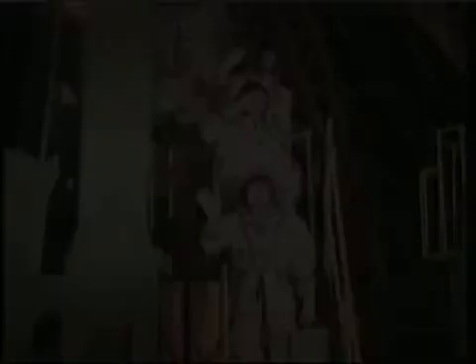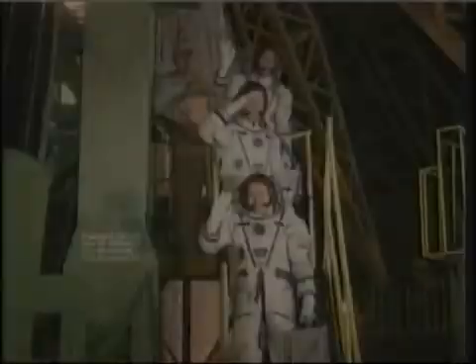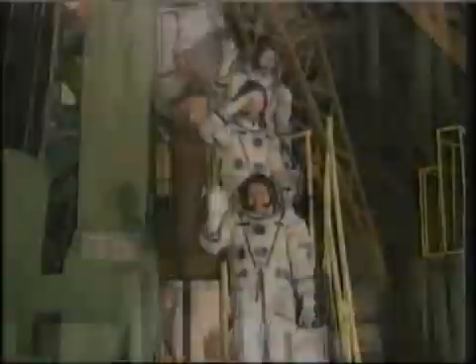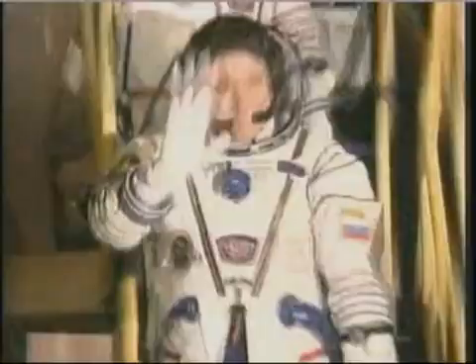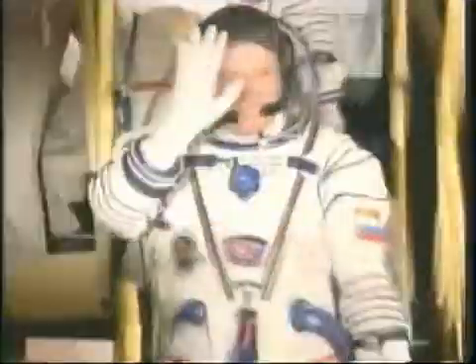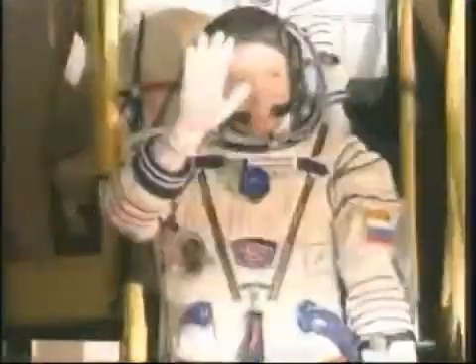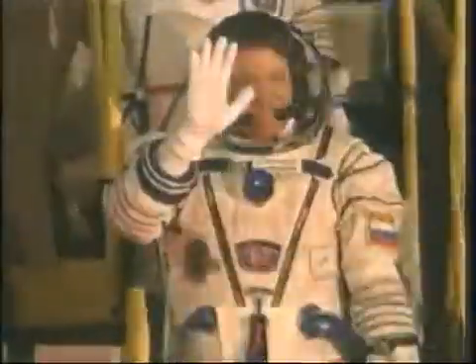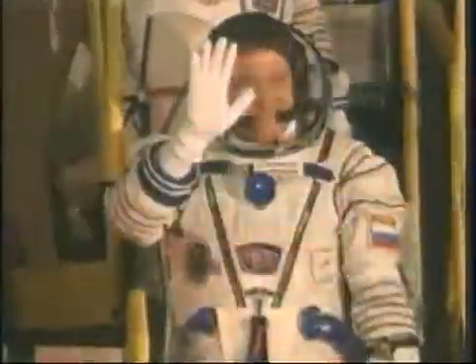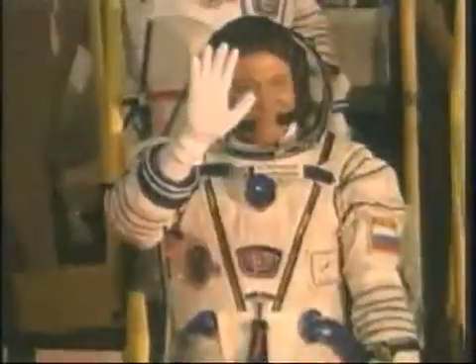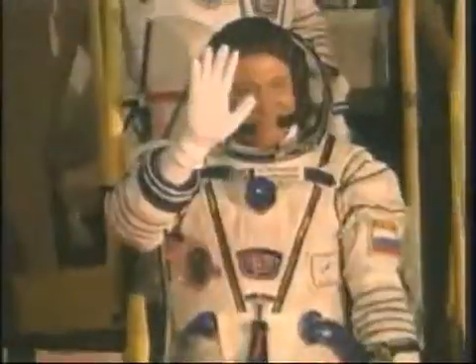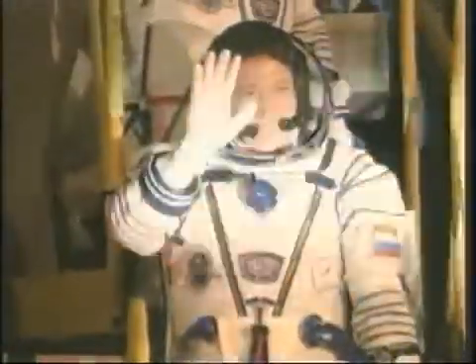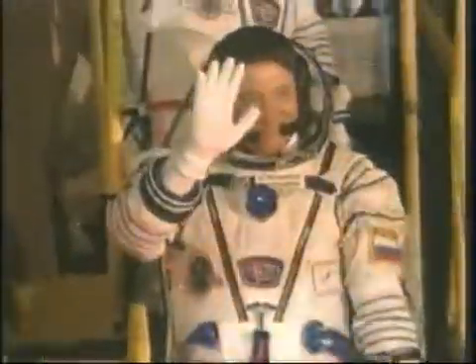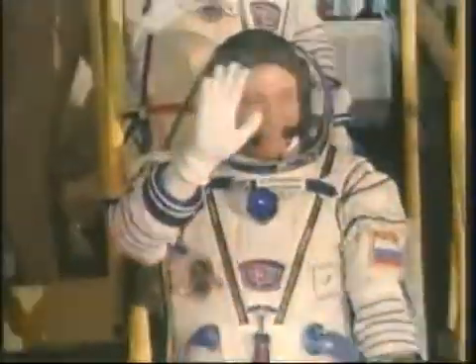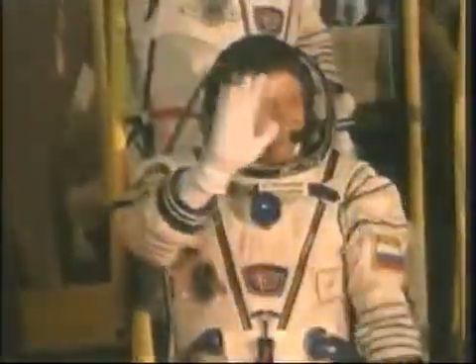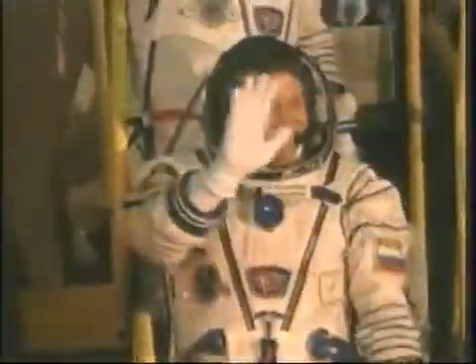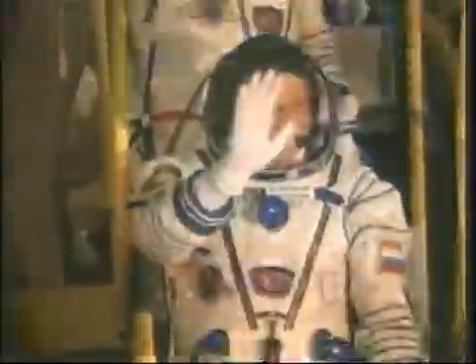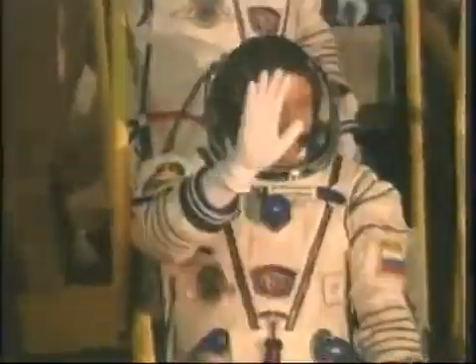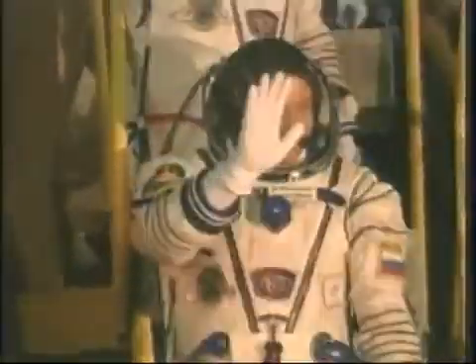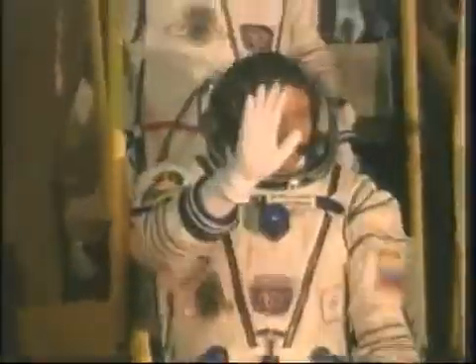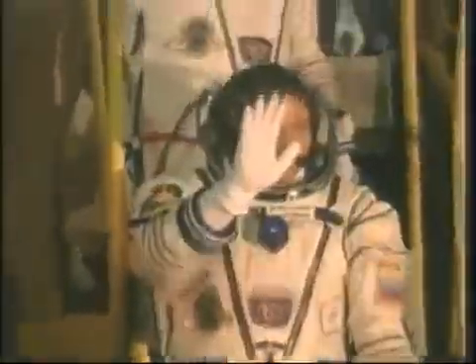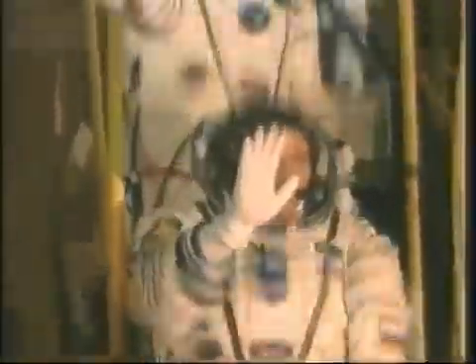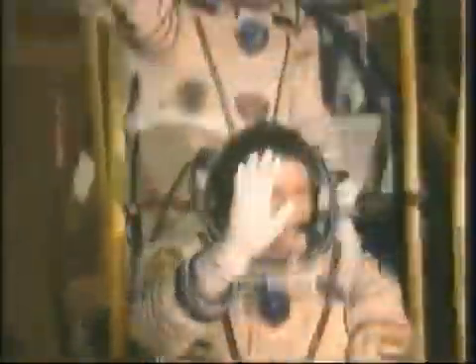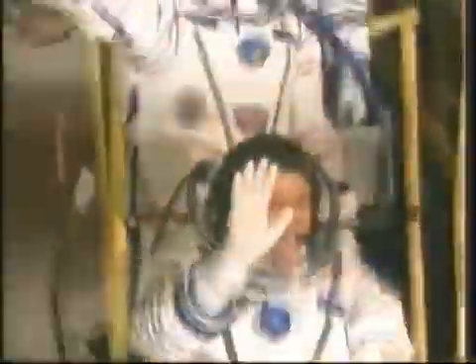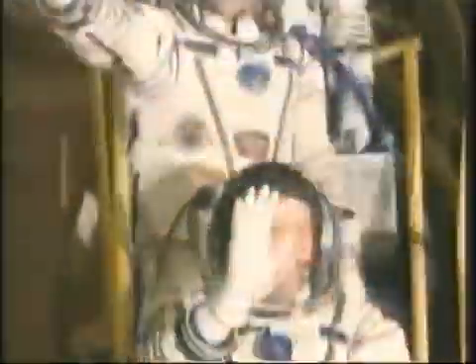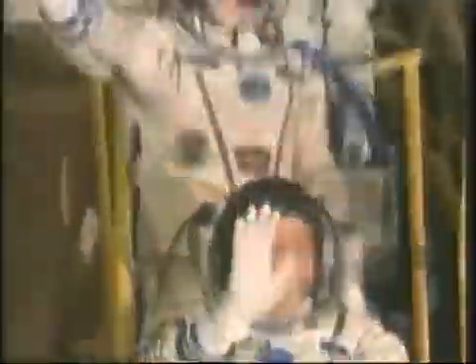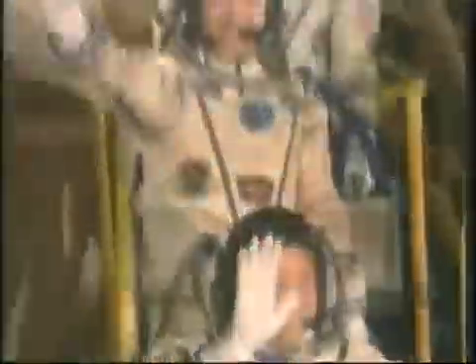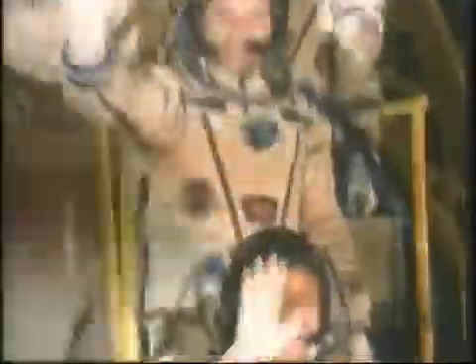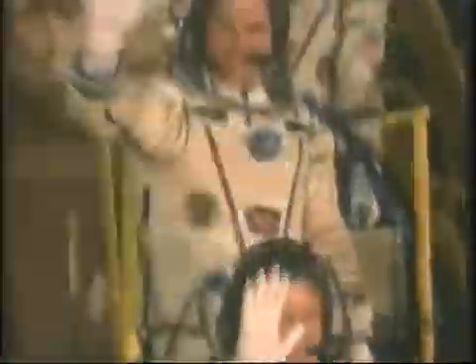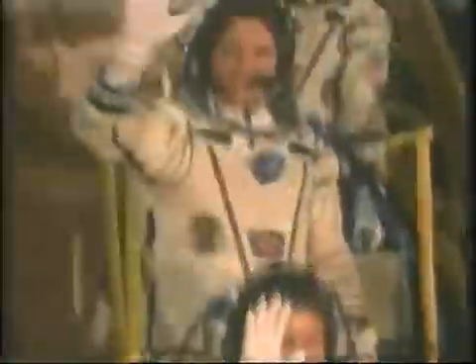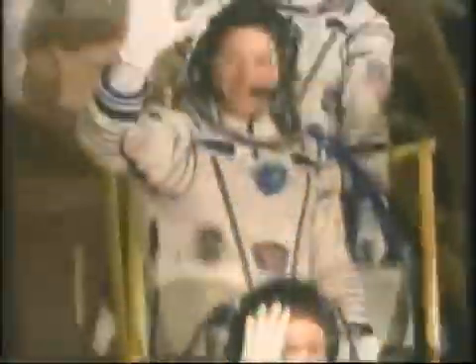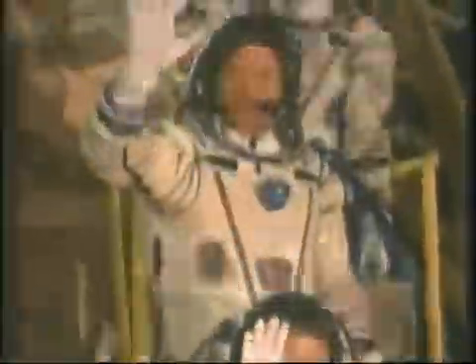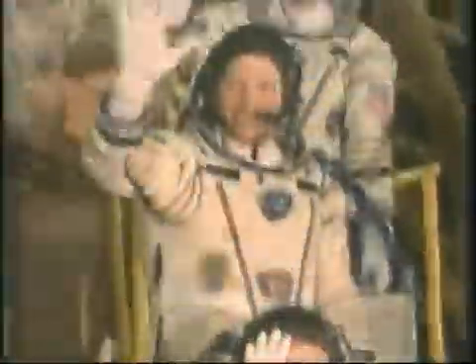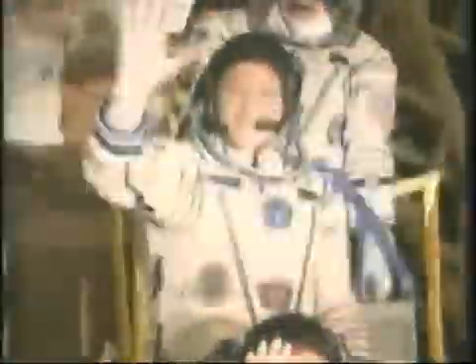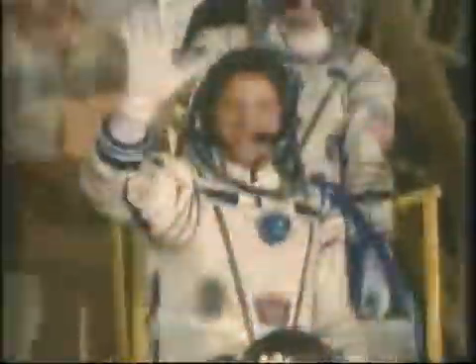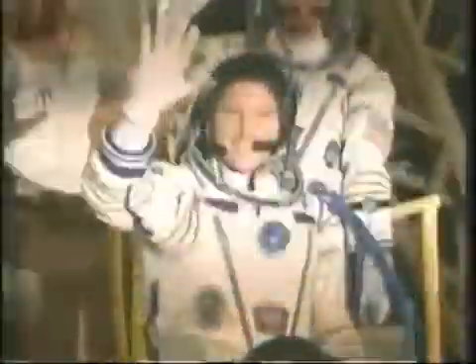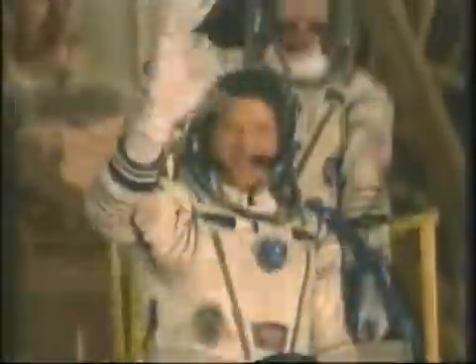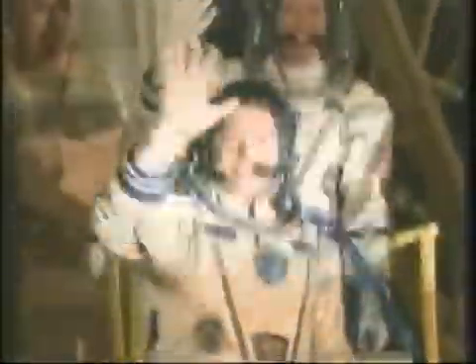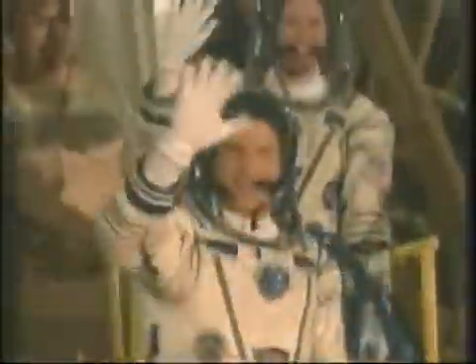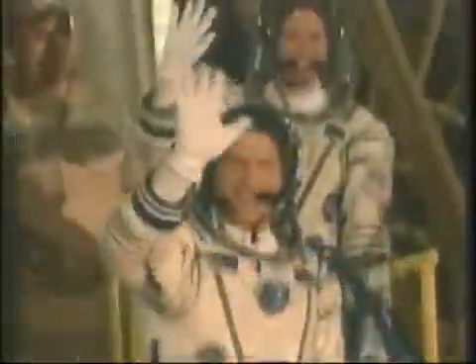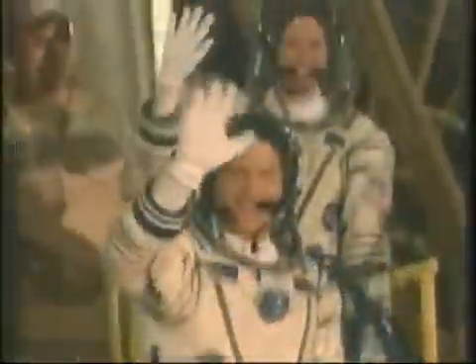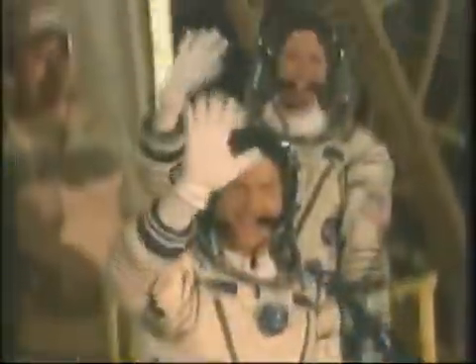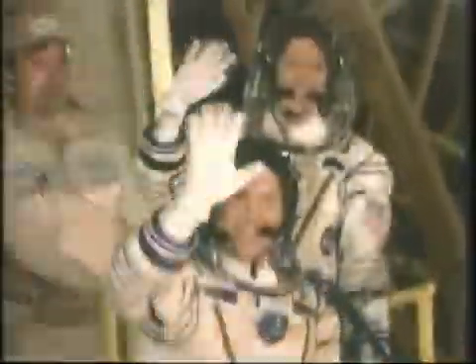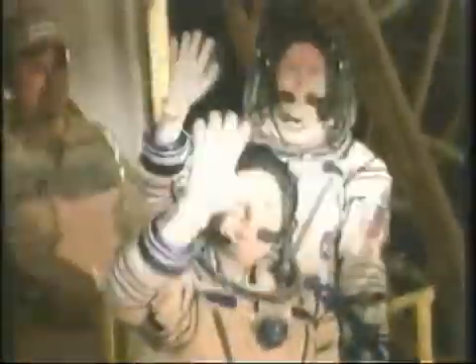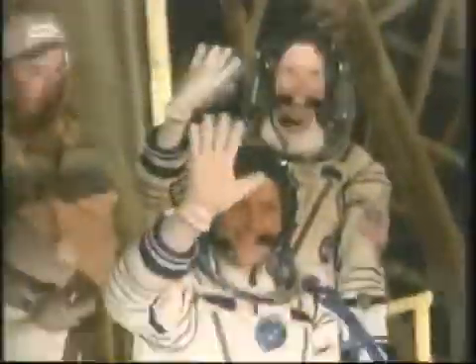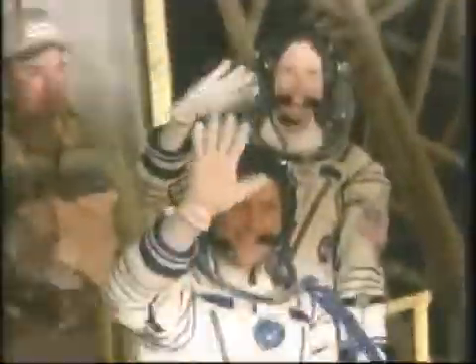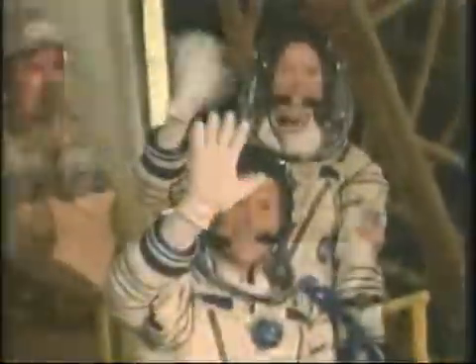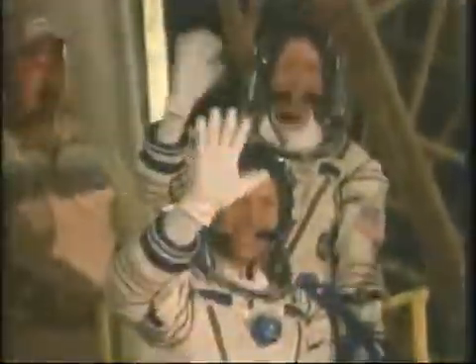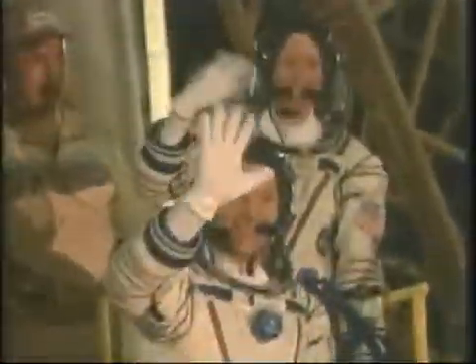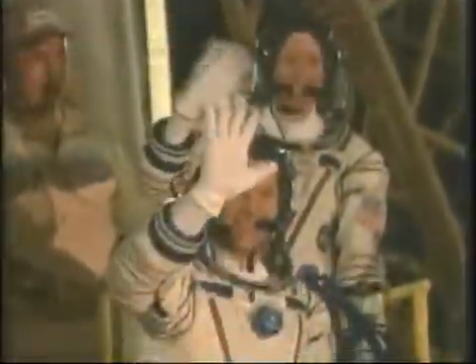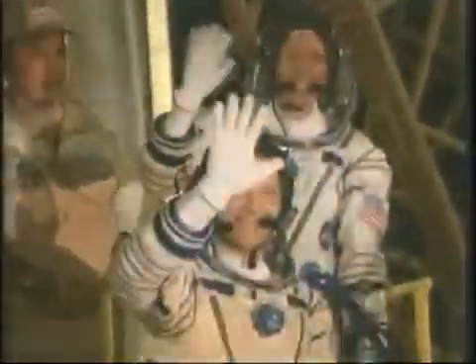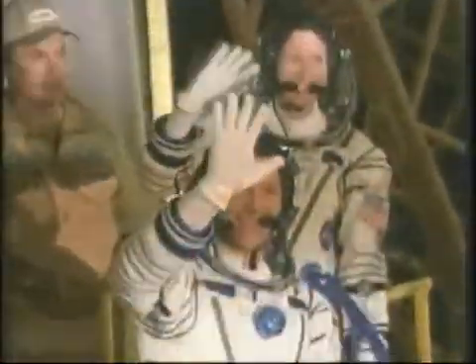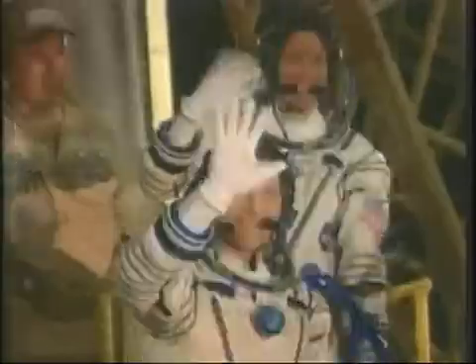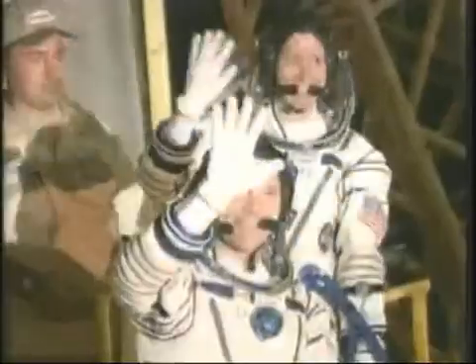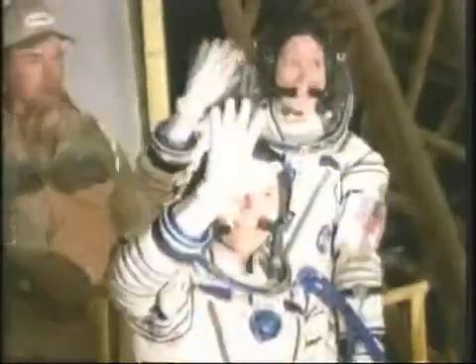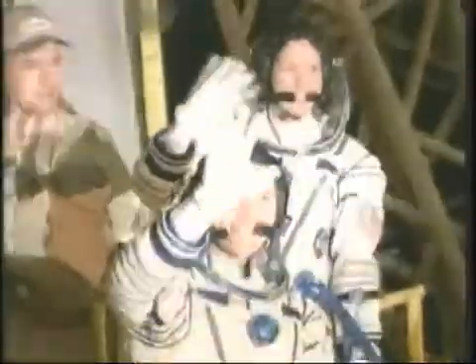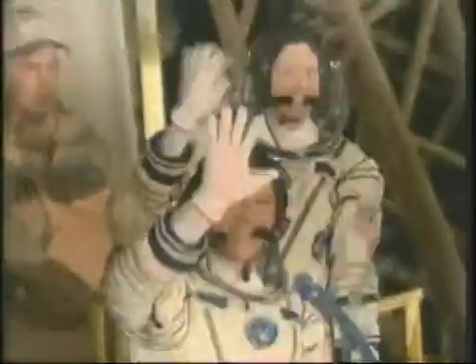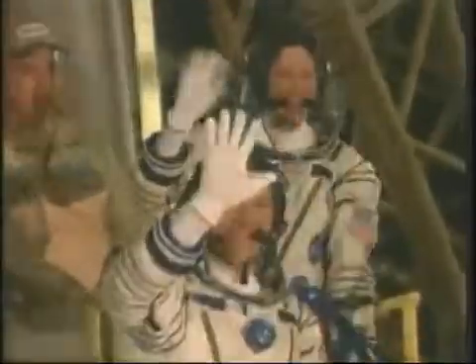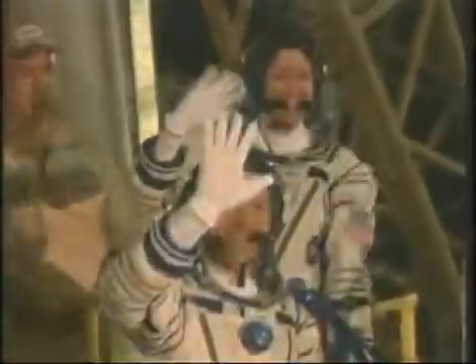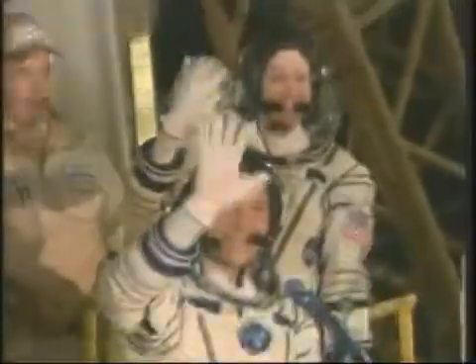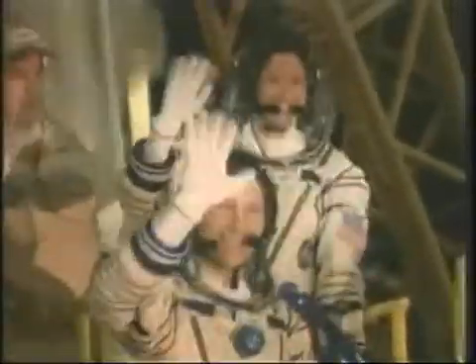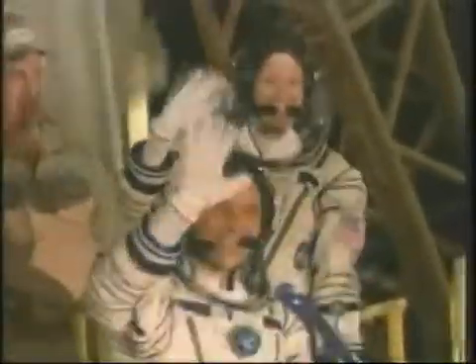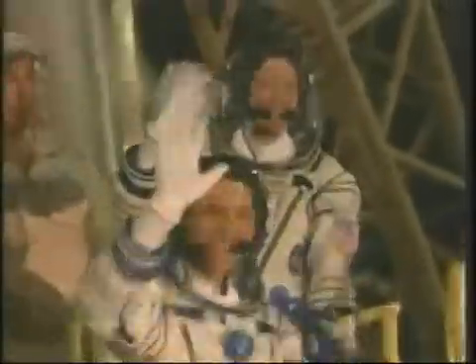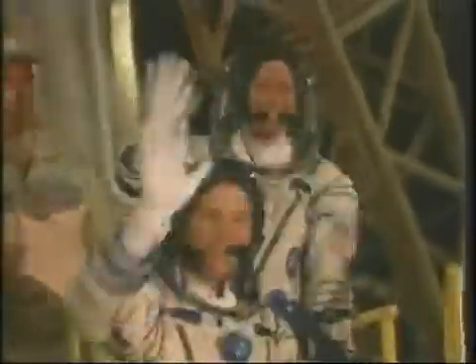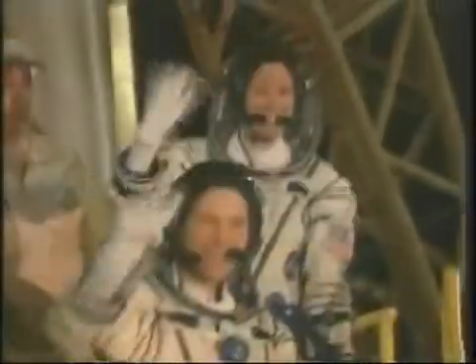Doug, over here! Doug, Shannon! Go, Doug!